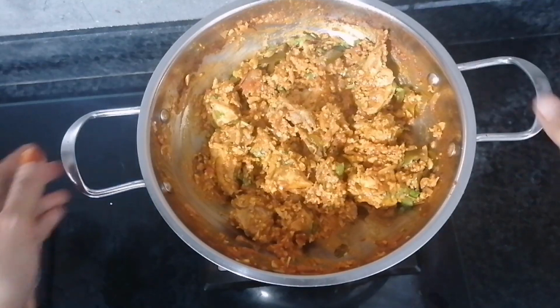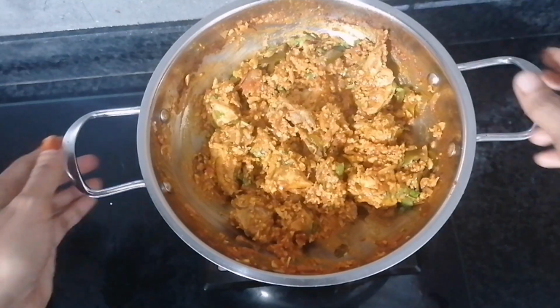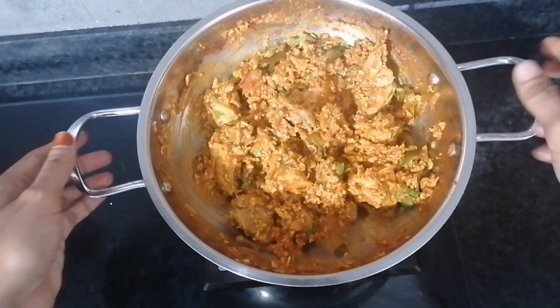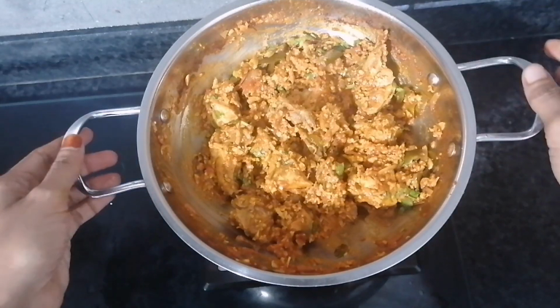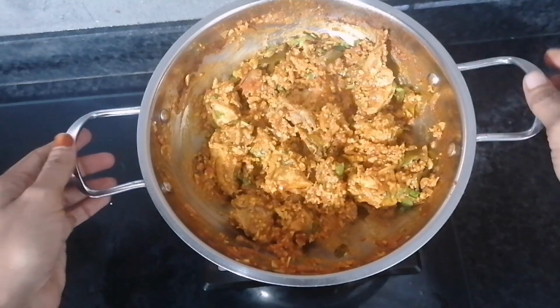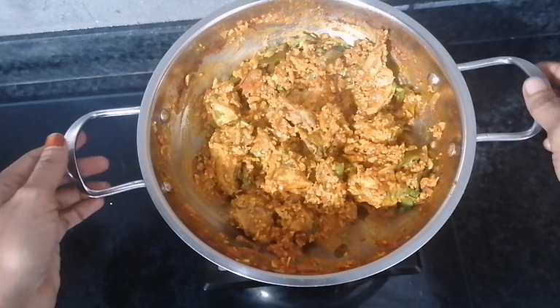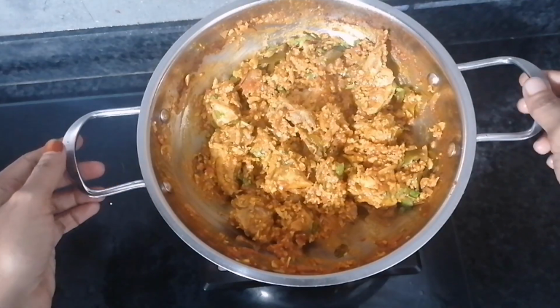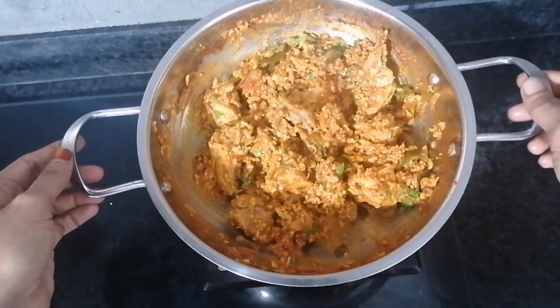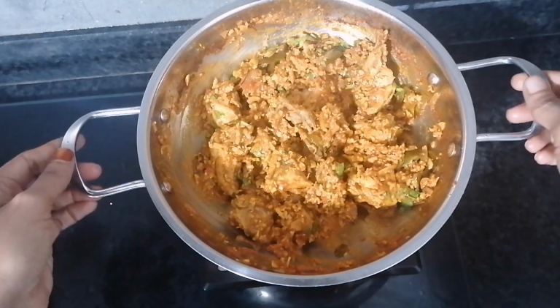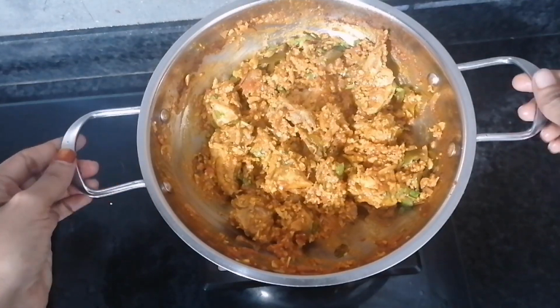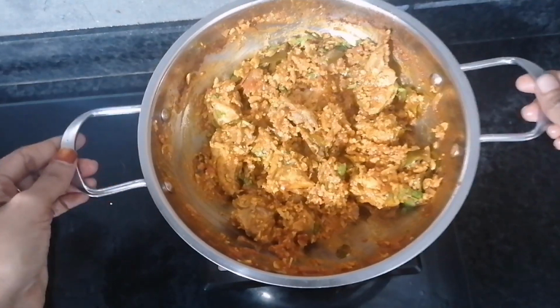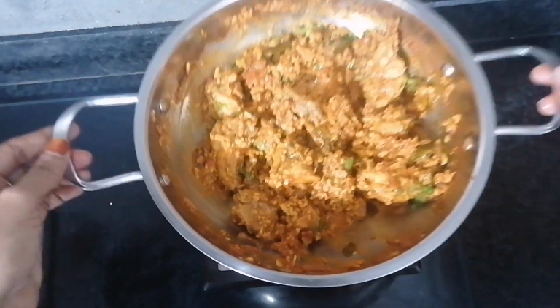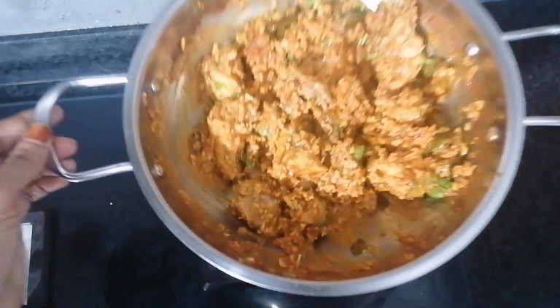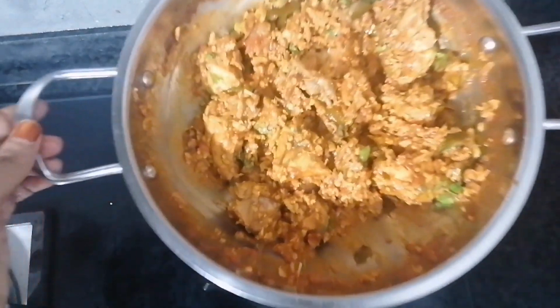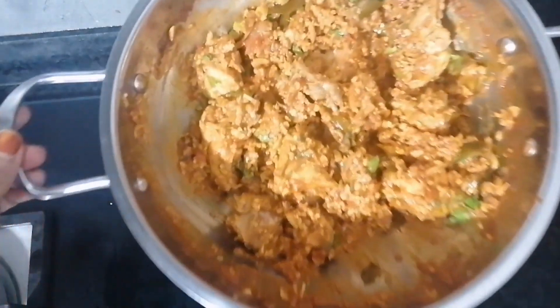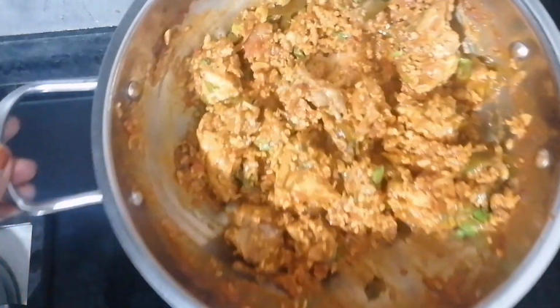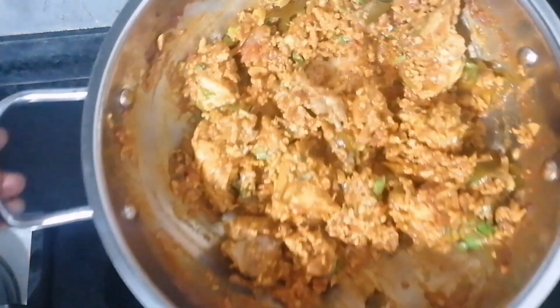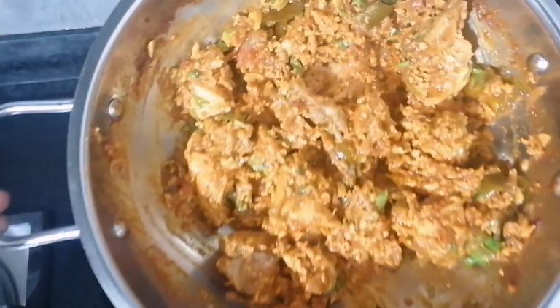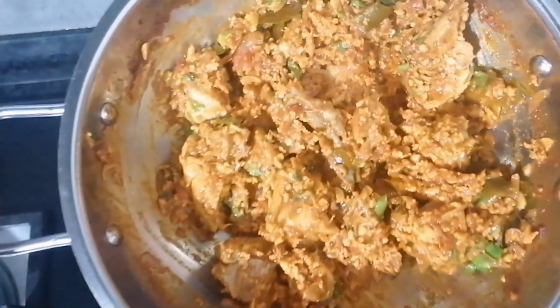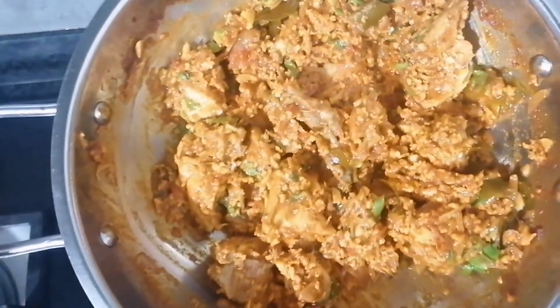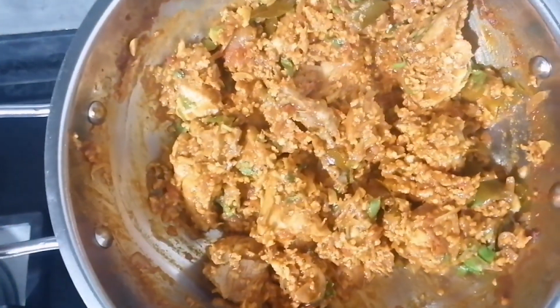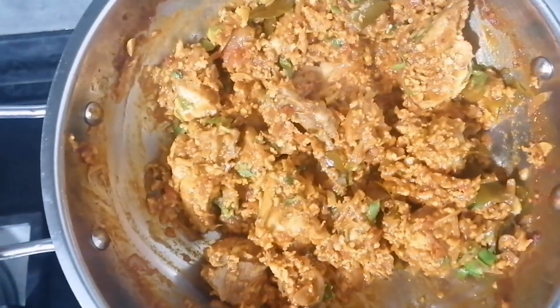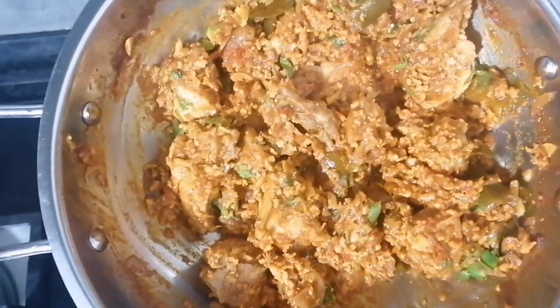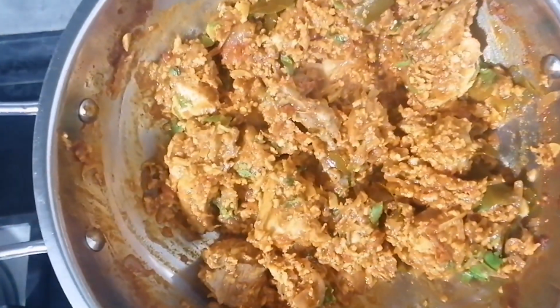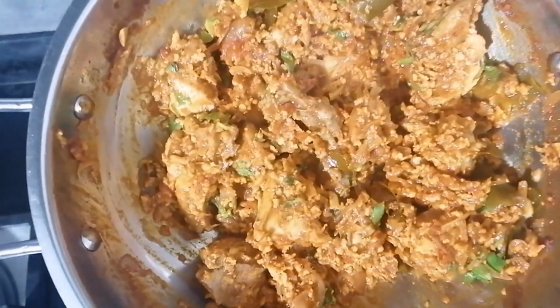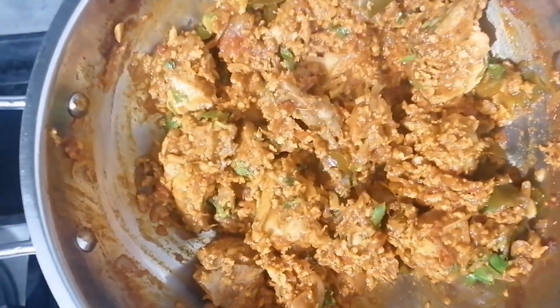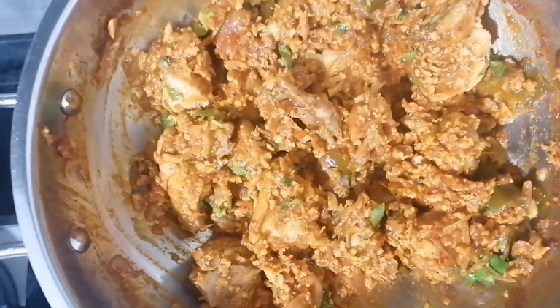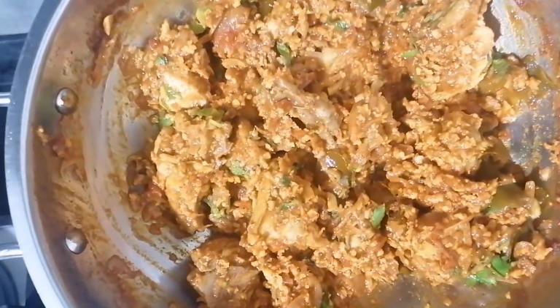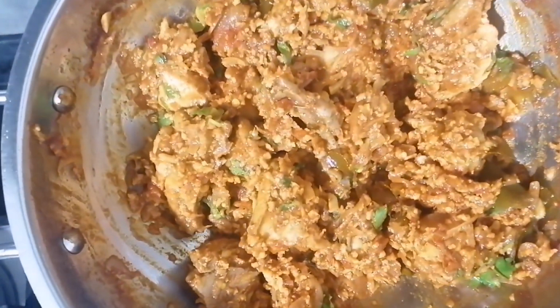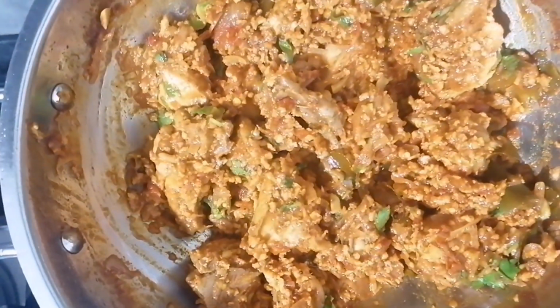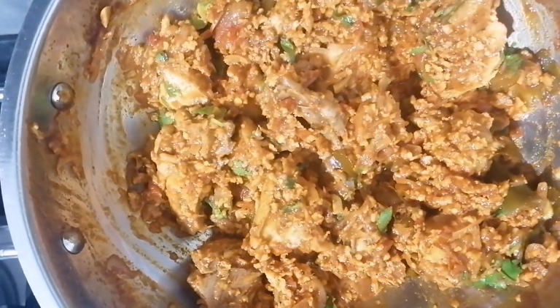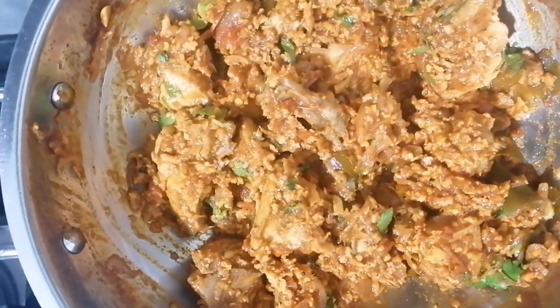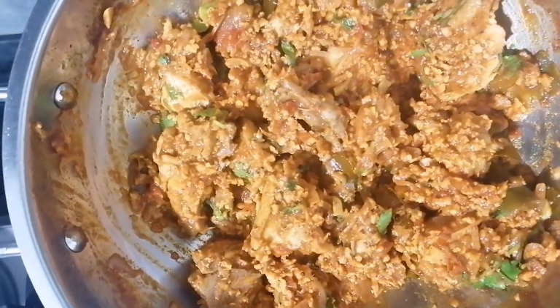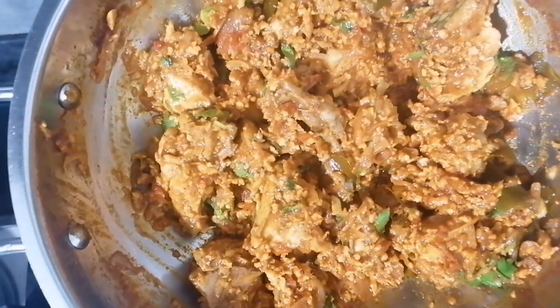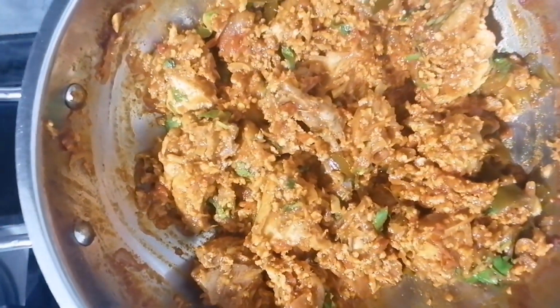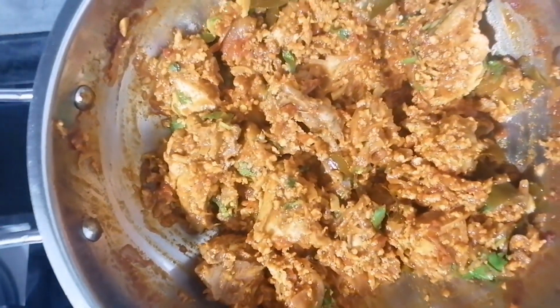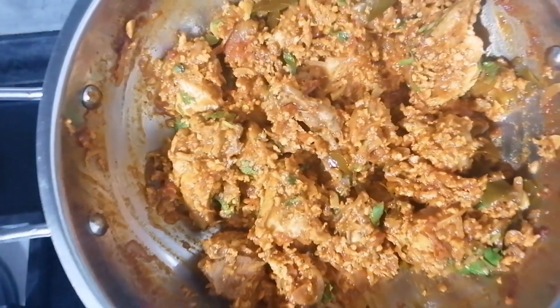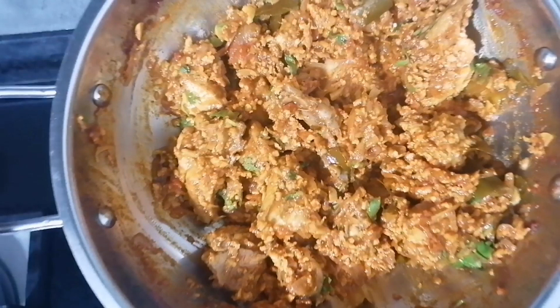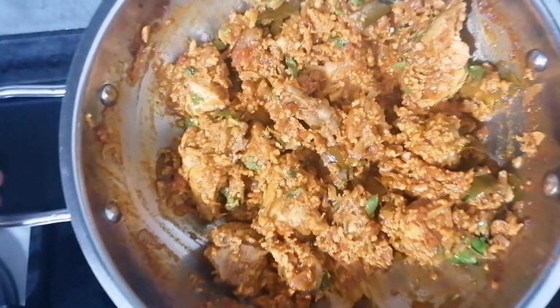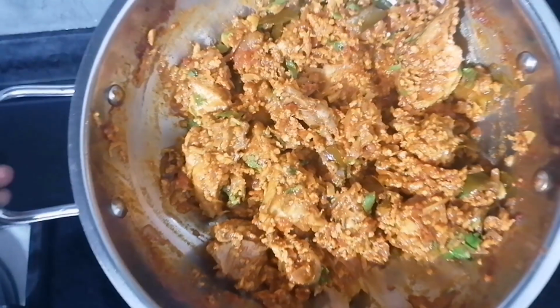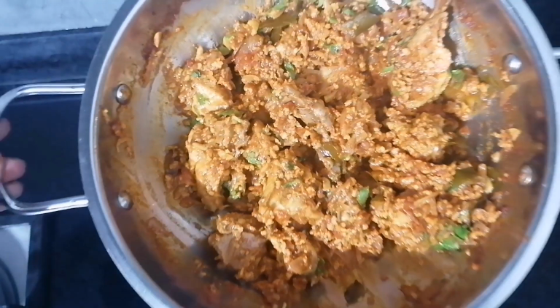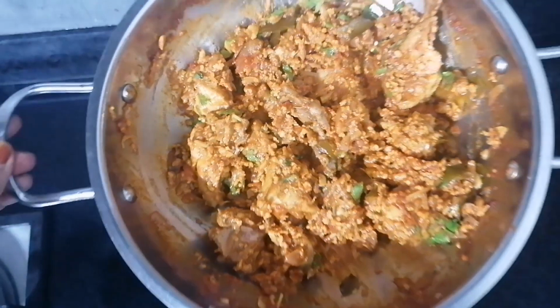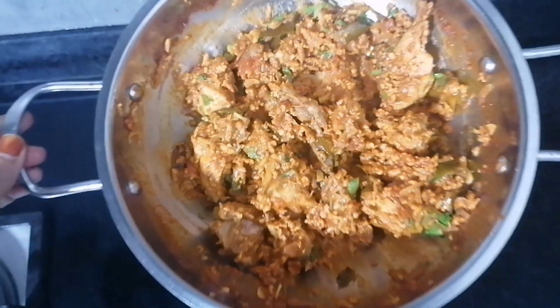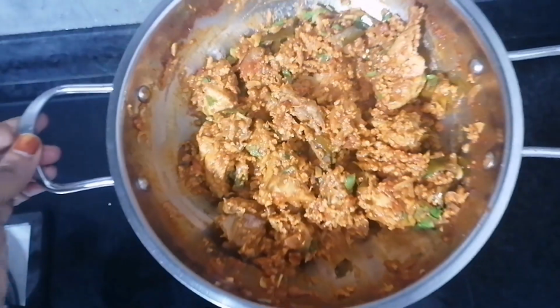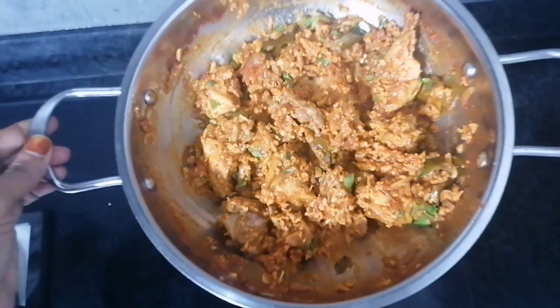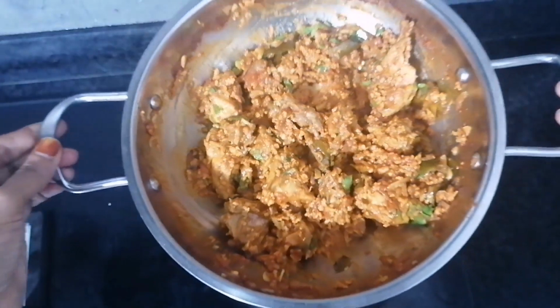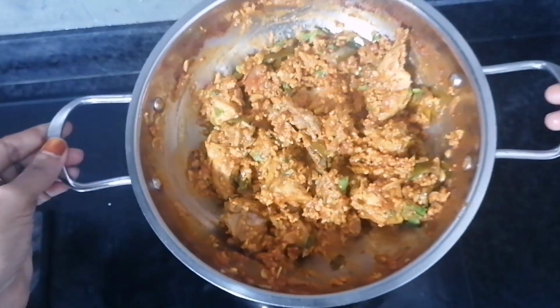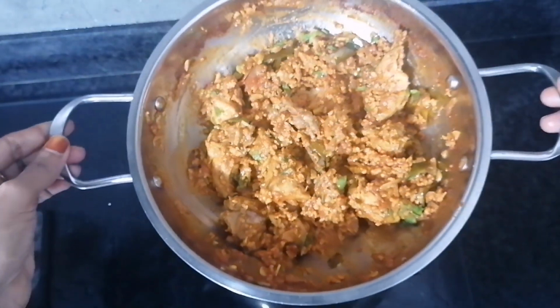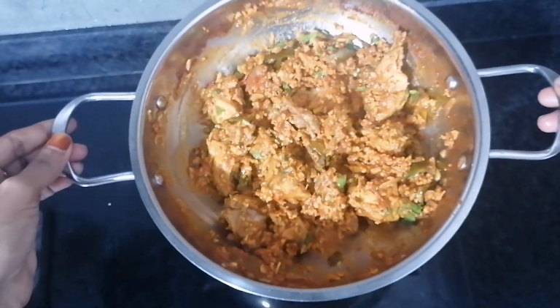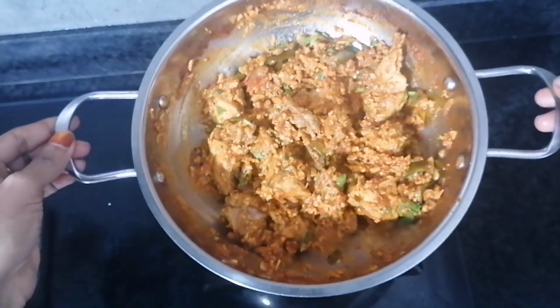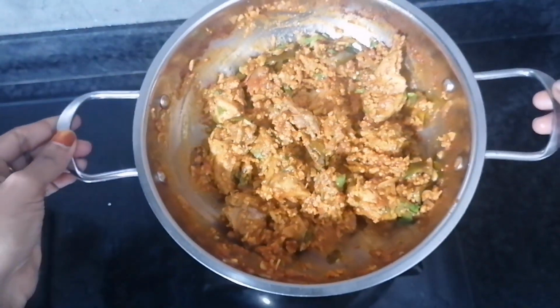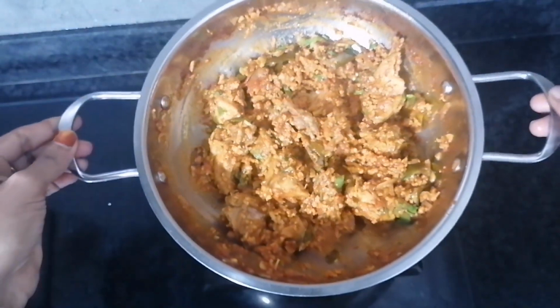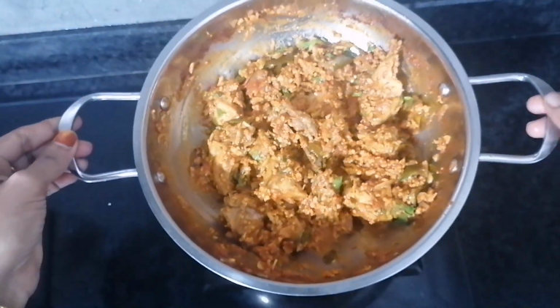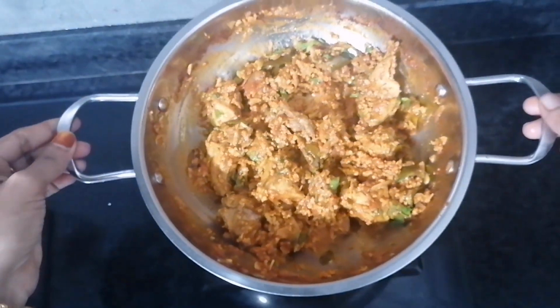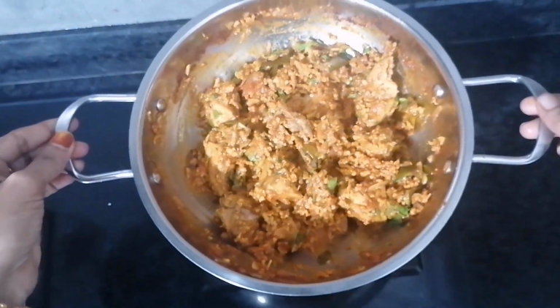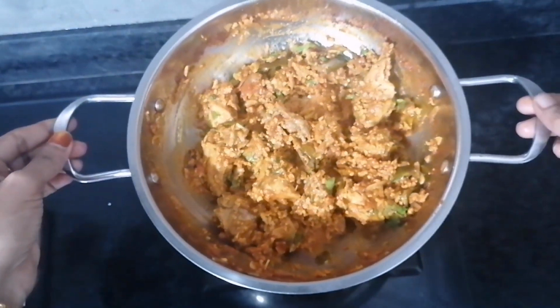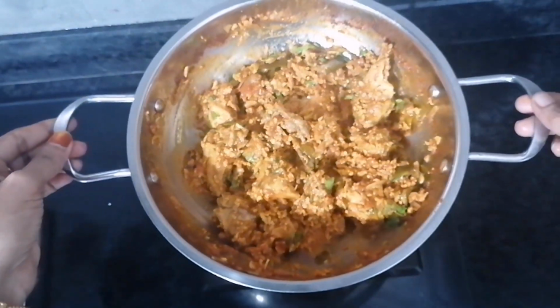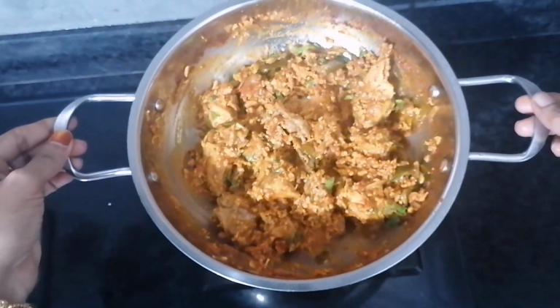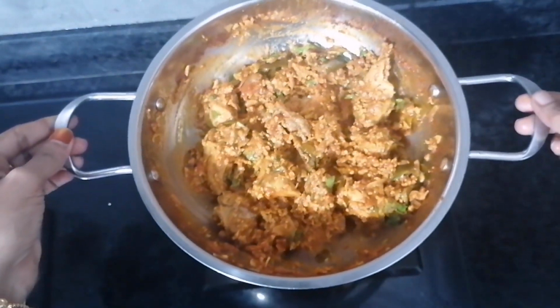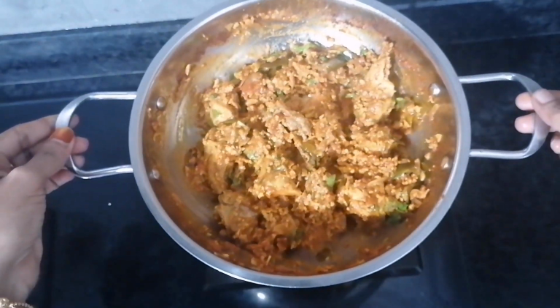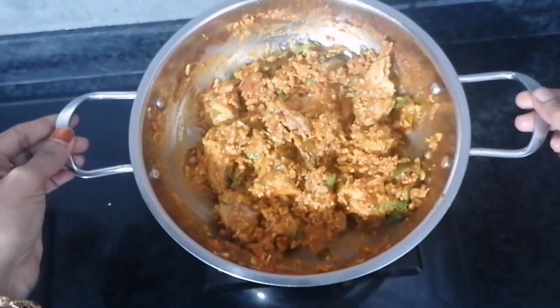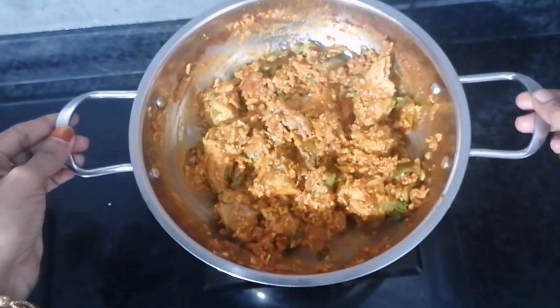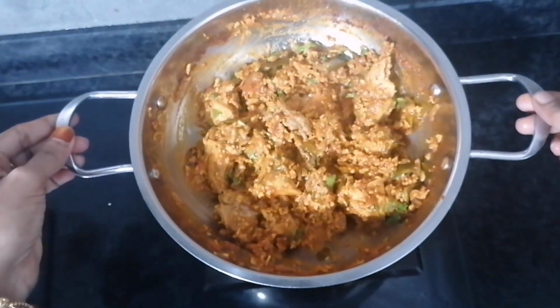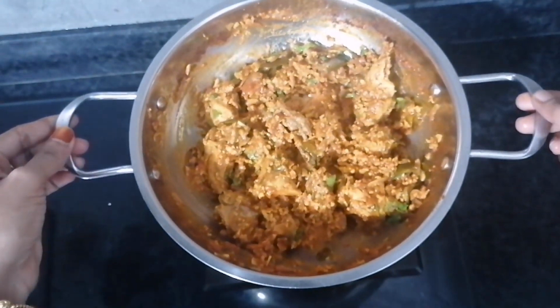You can add the chicken in the bowl. You may need to add all the ingredients. Try this as well.